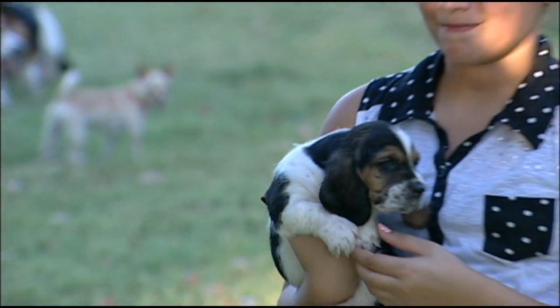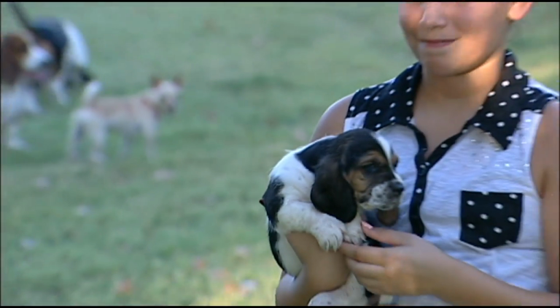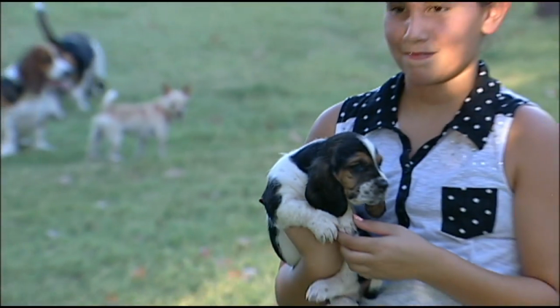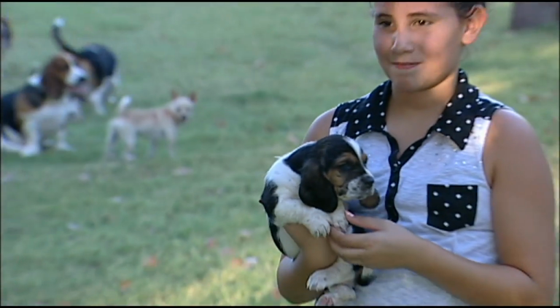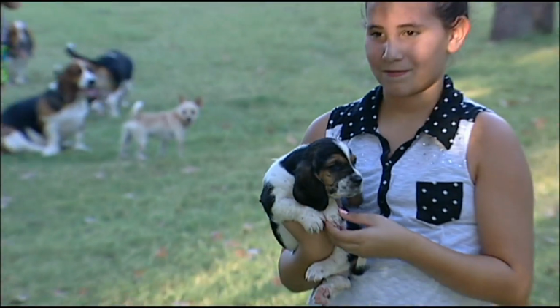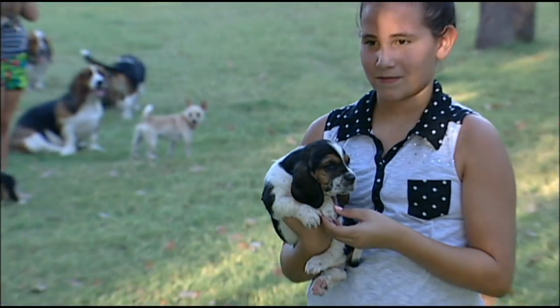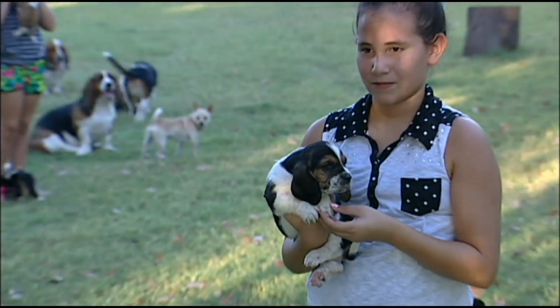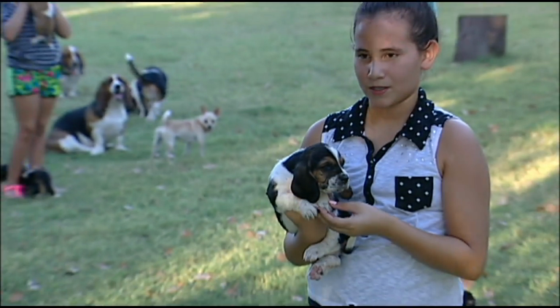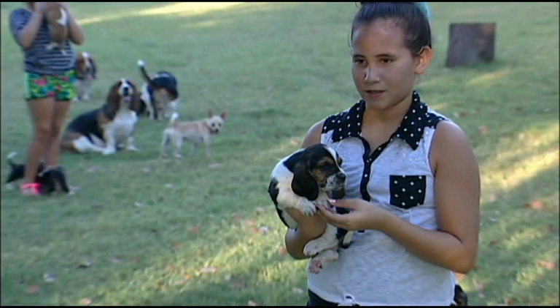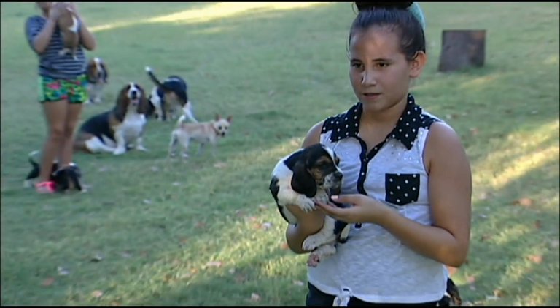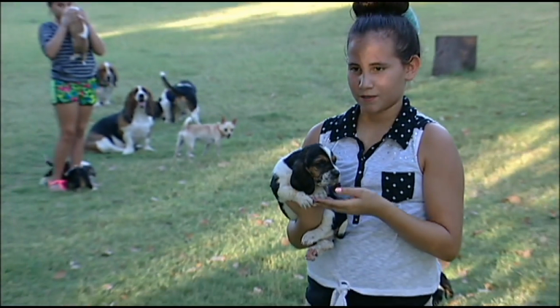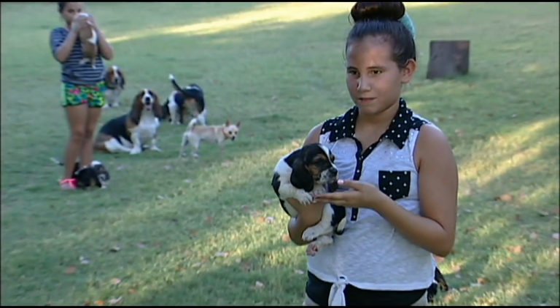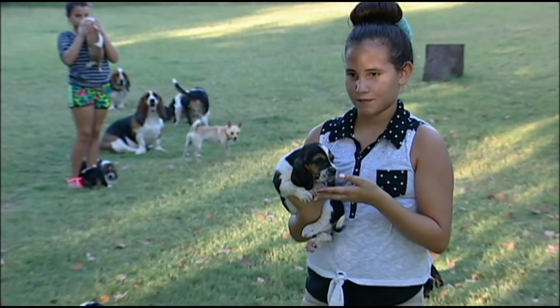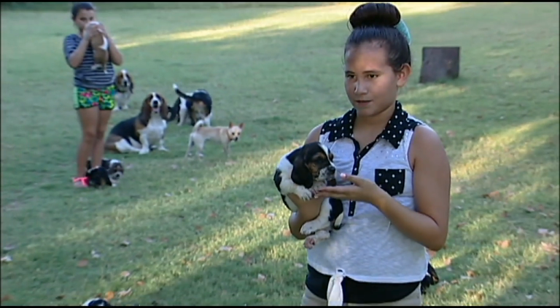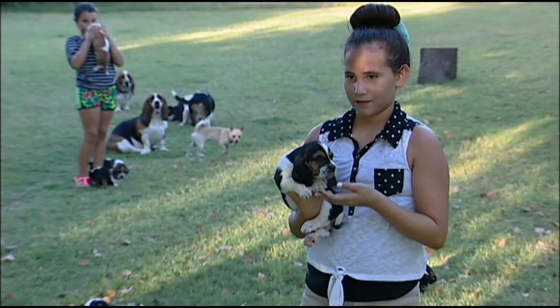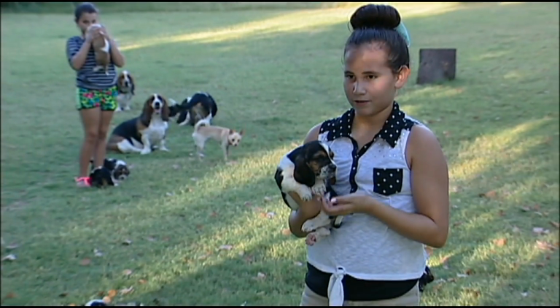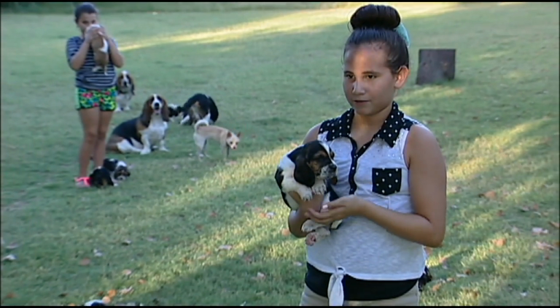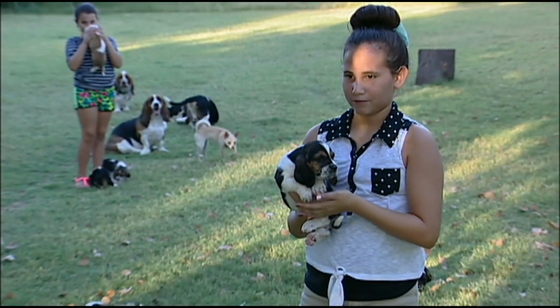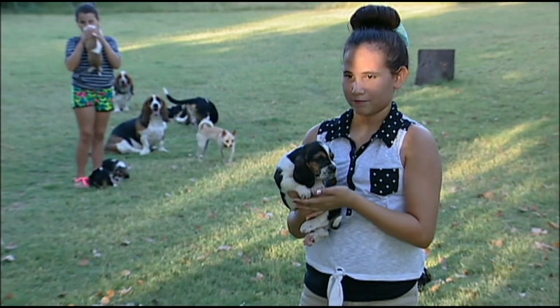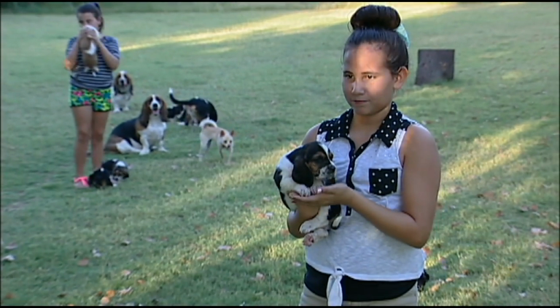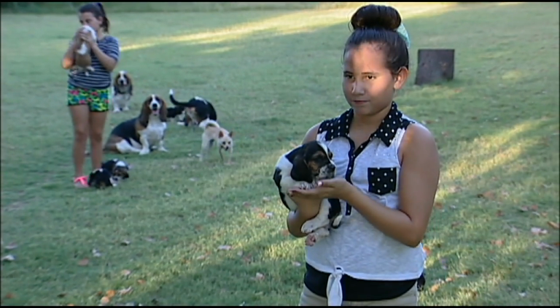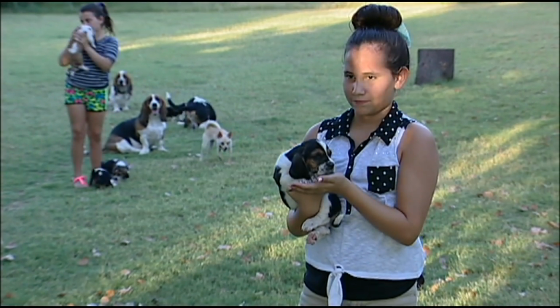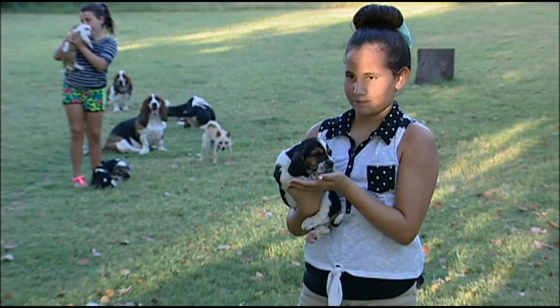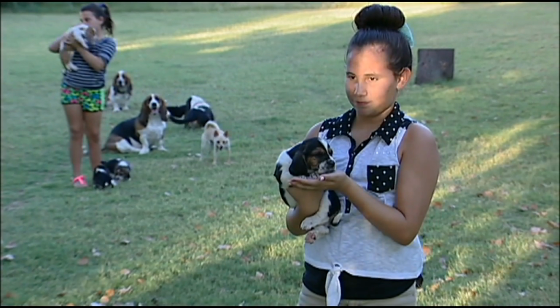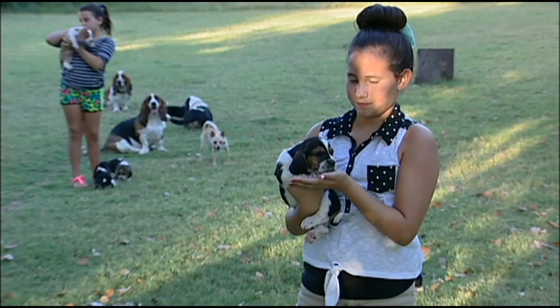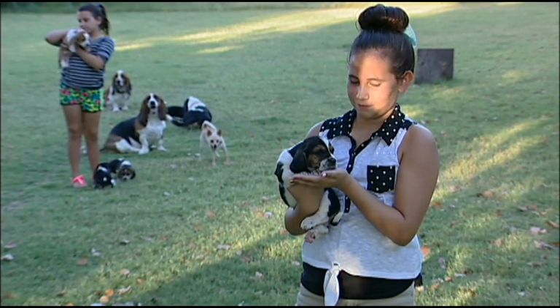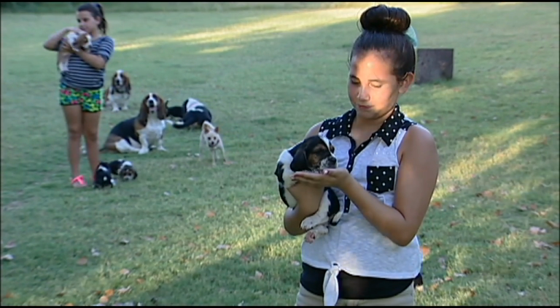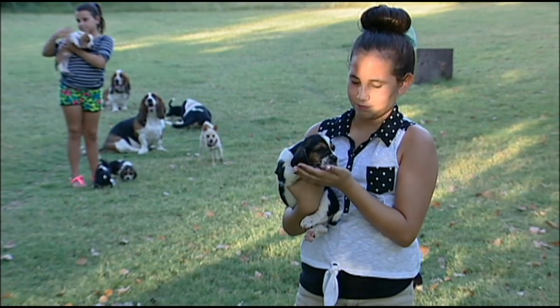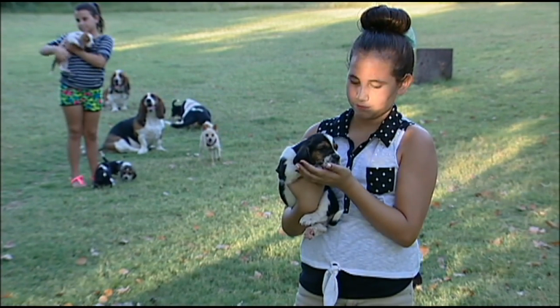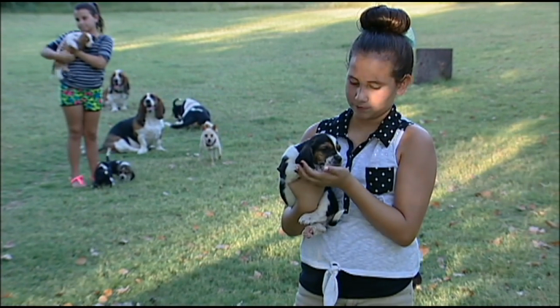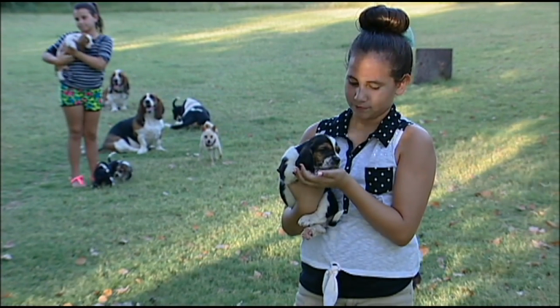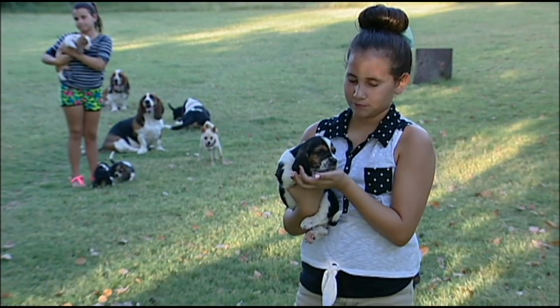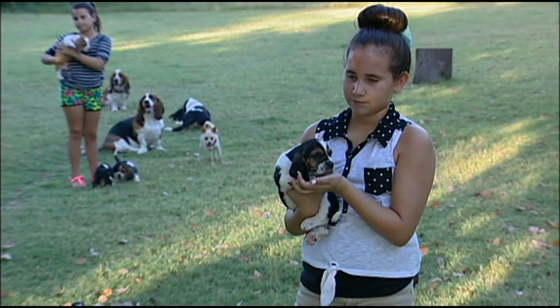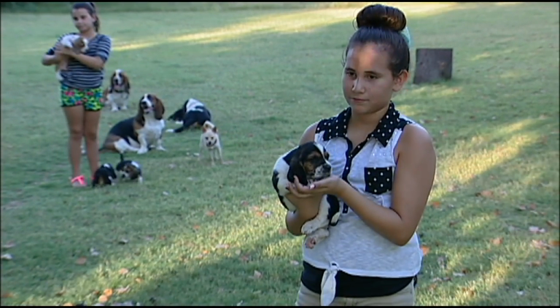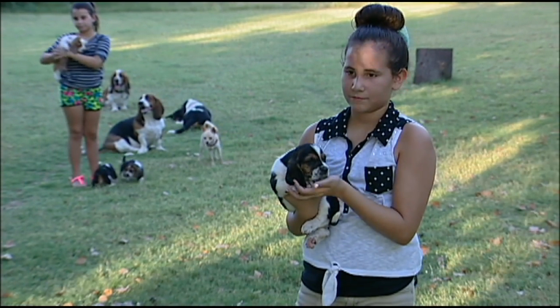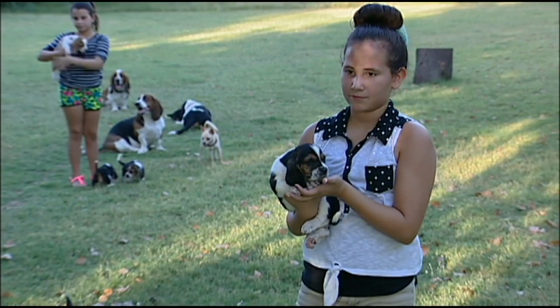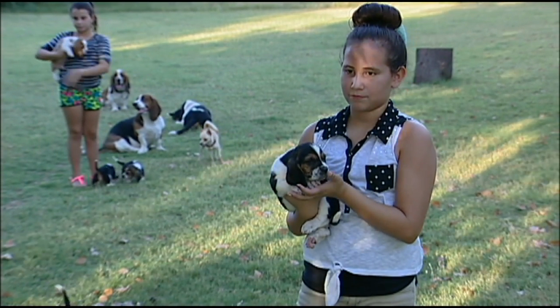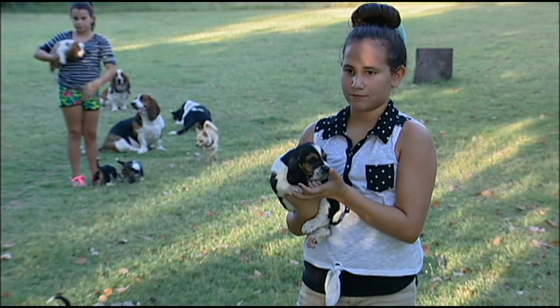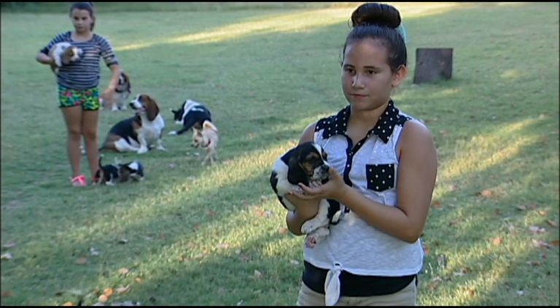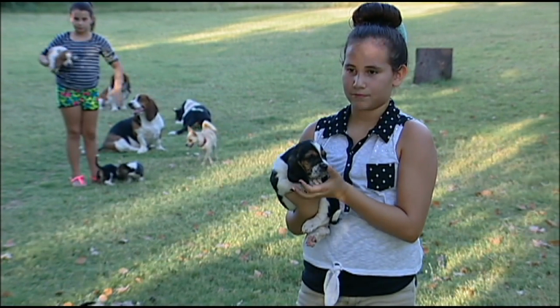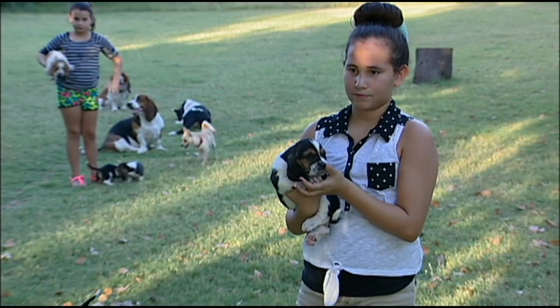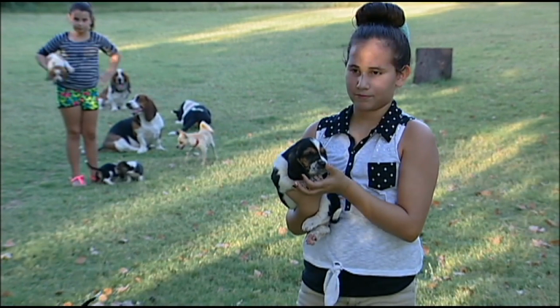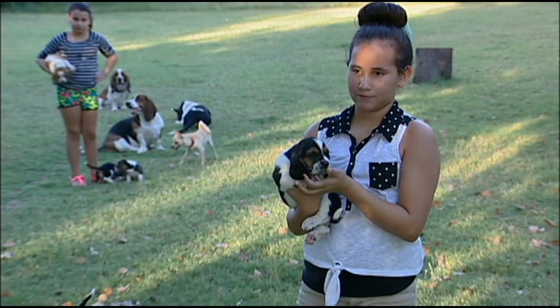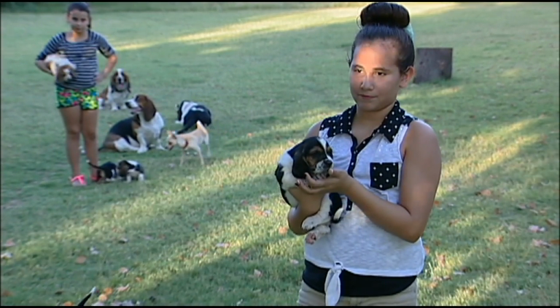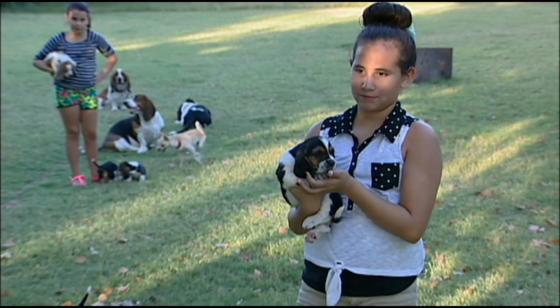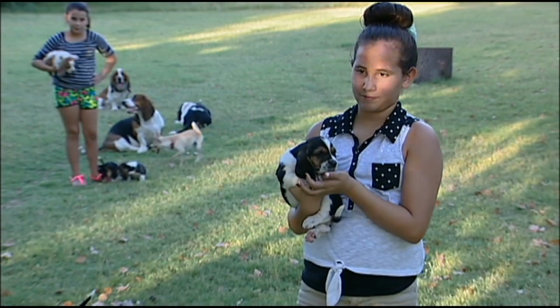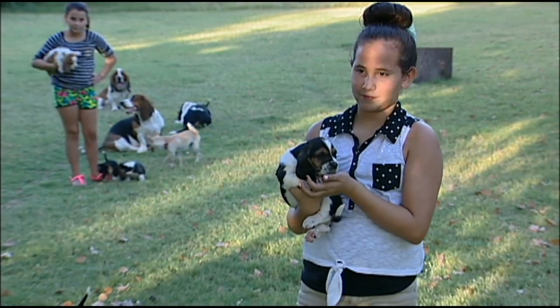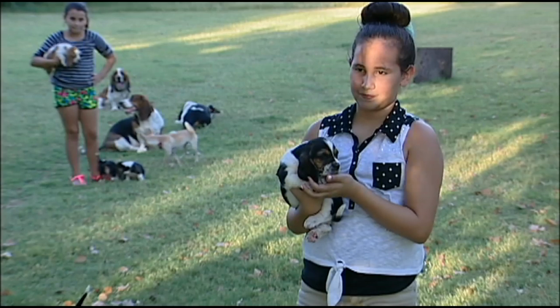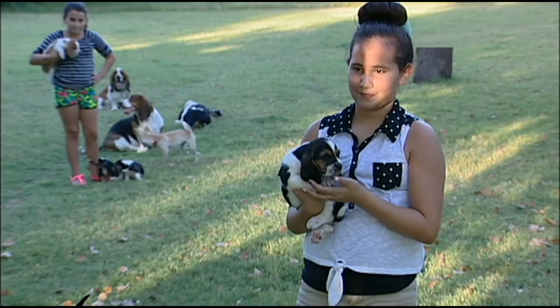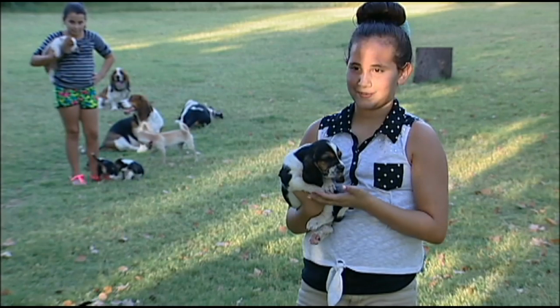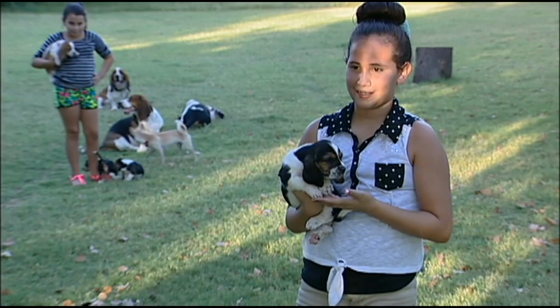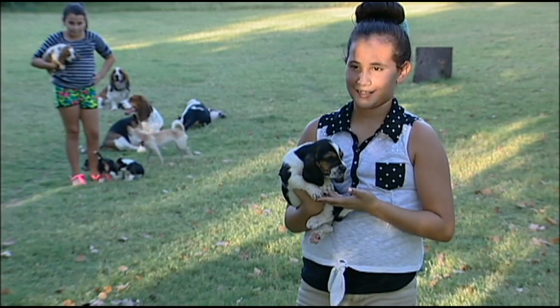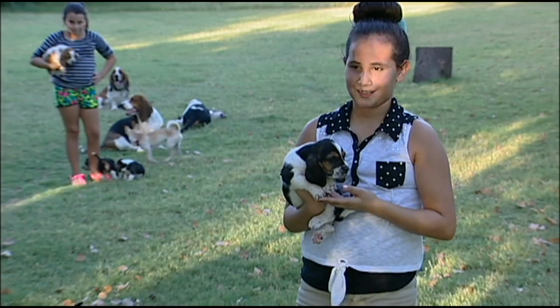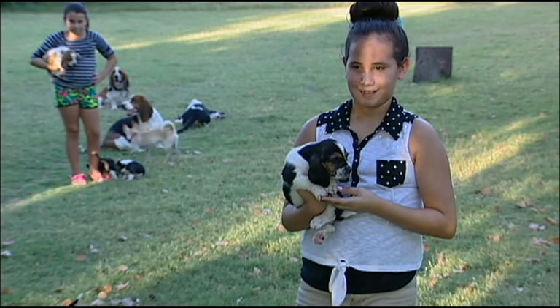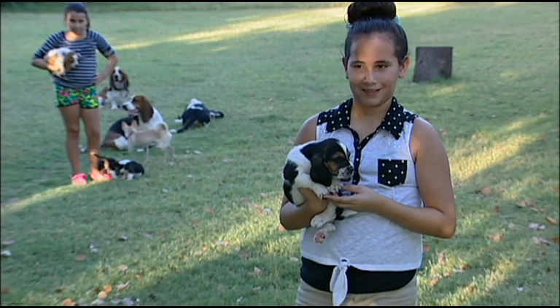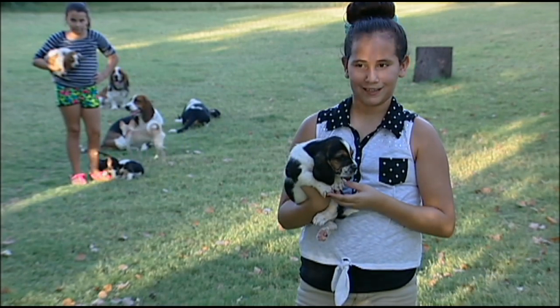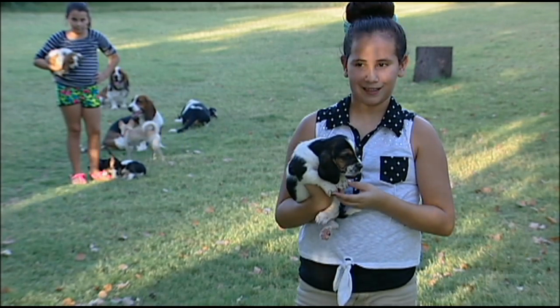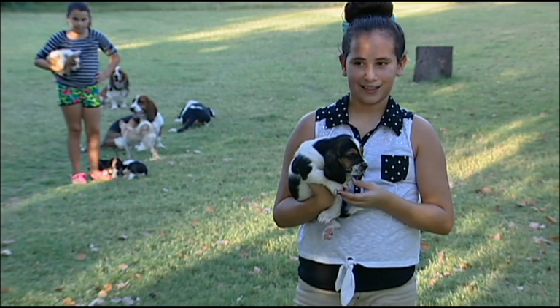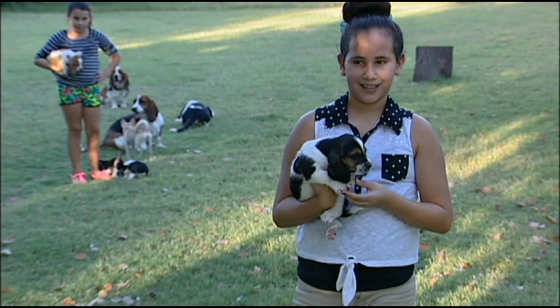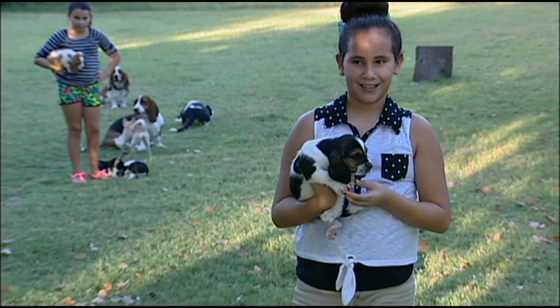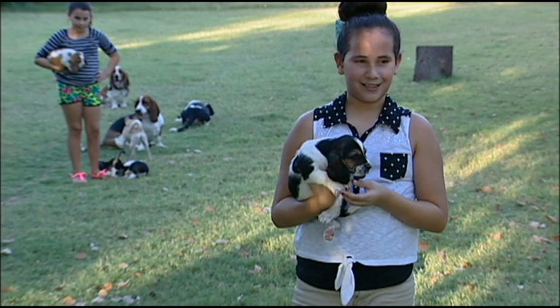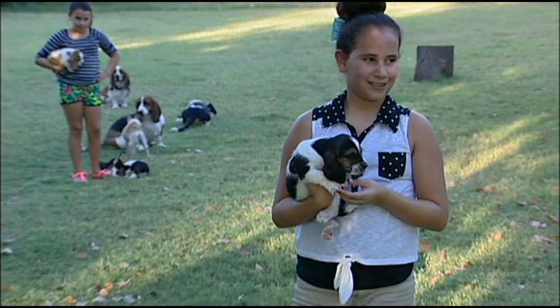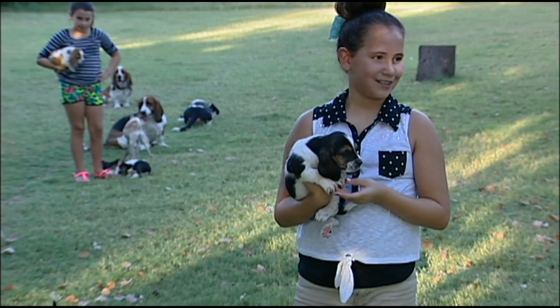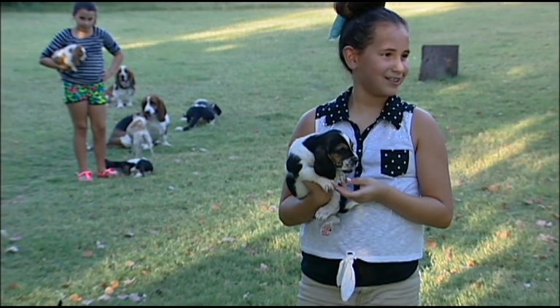They're all pretty wrinkly, so everybody's going to wind up with a wrinkly puppy.